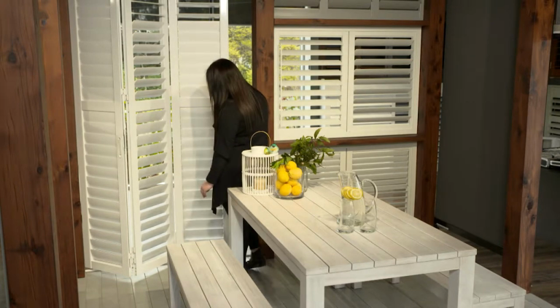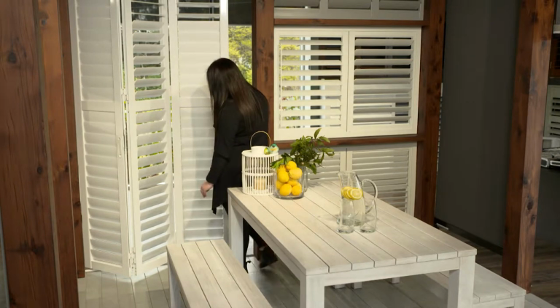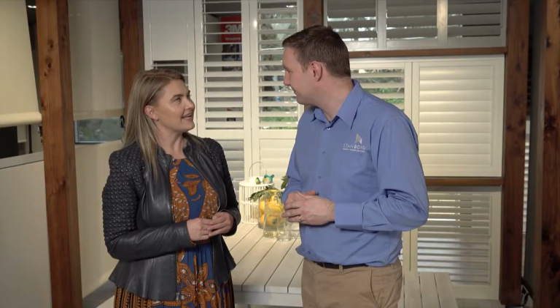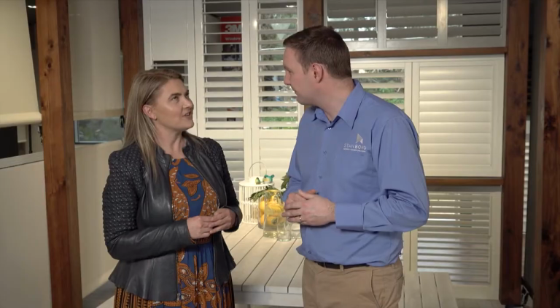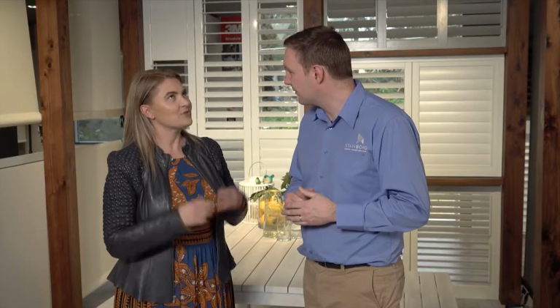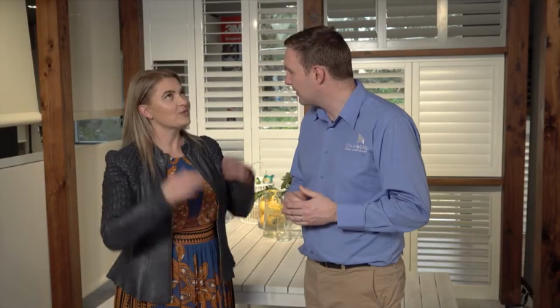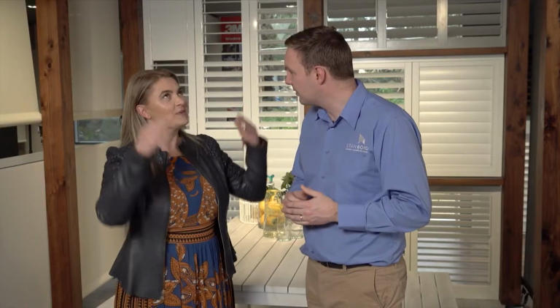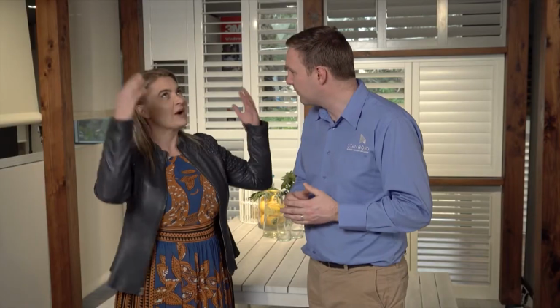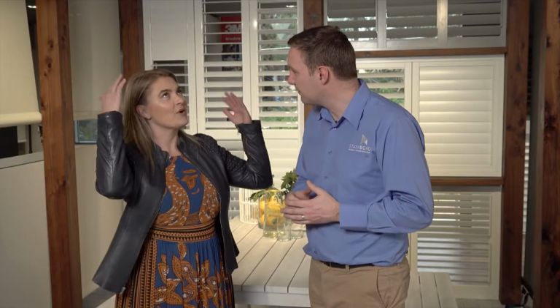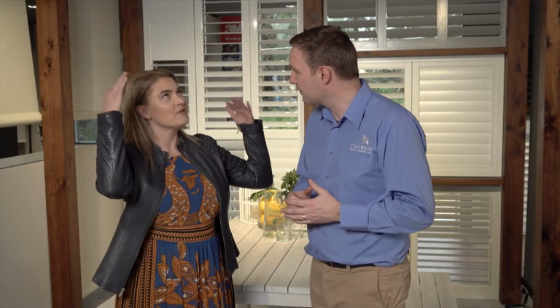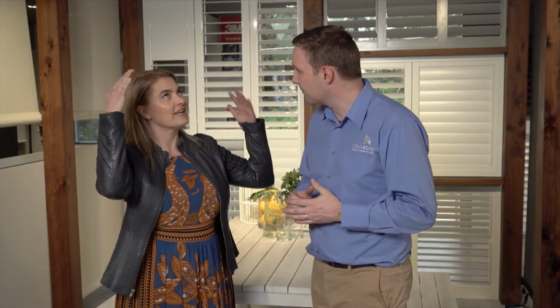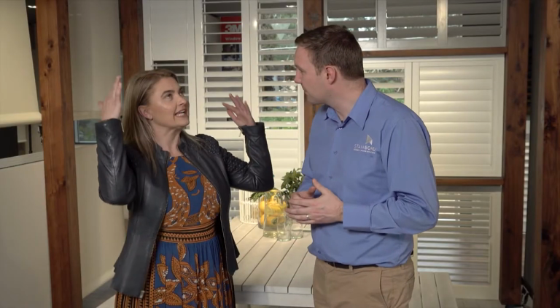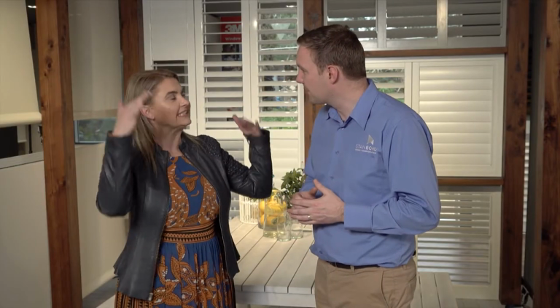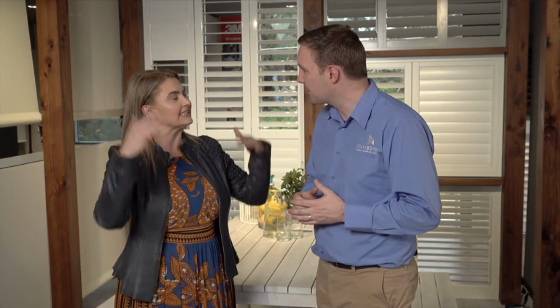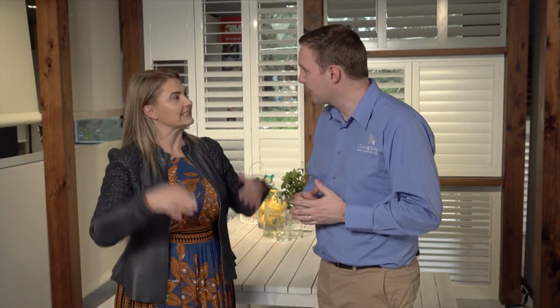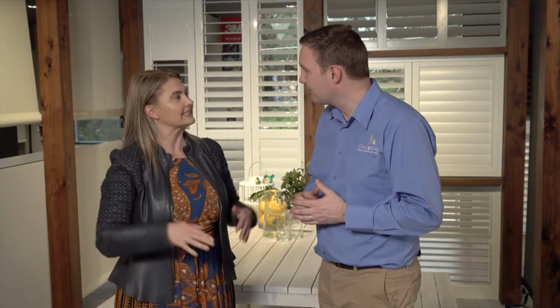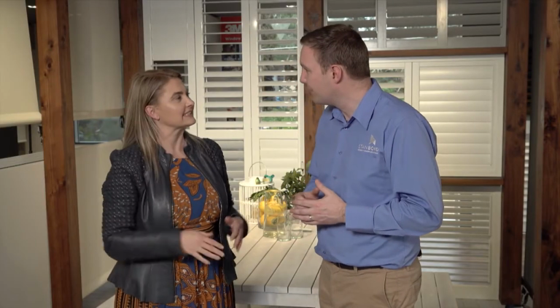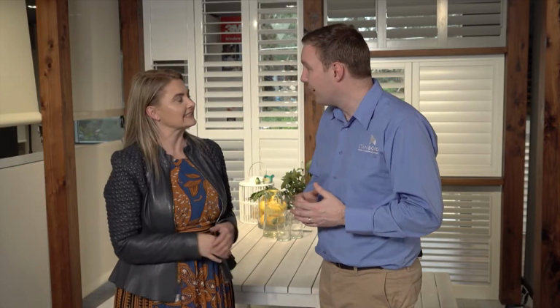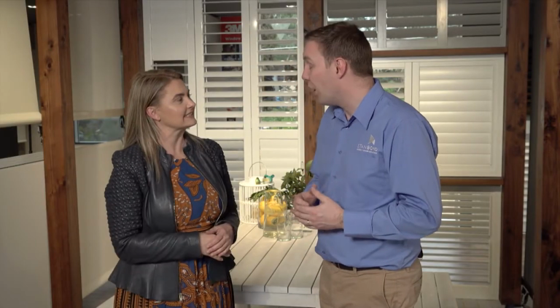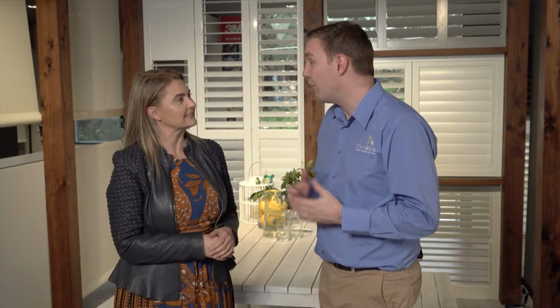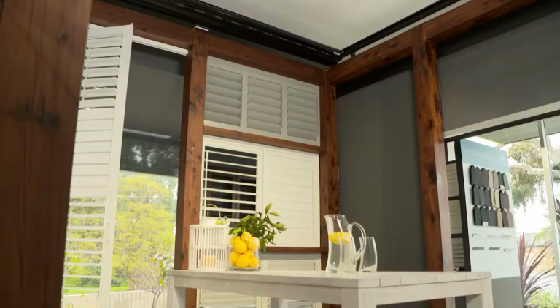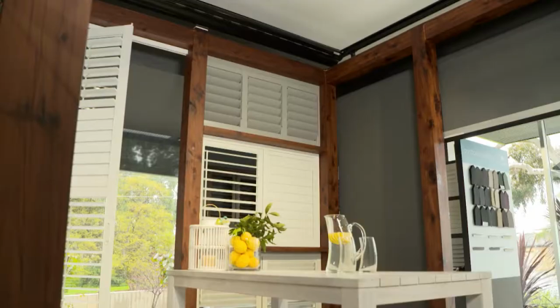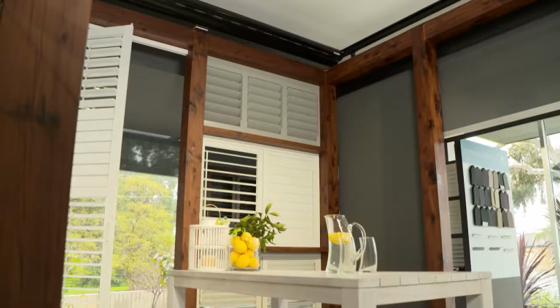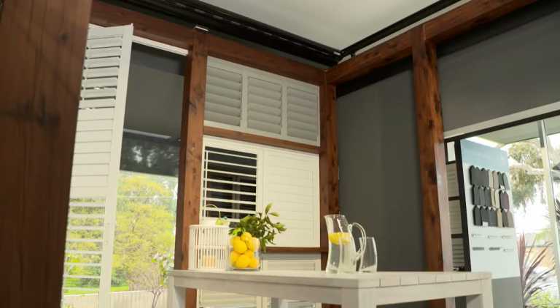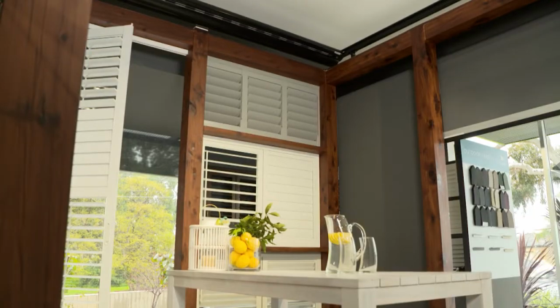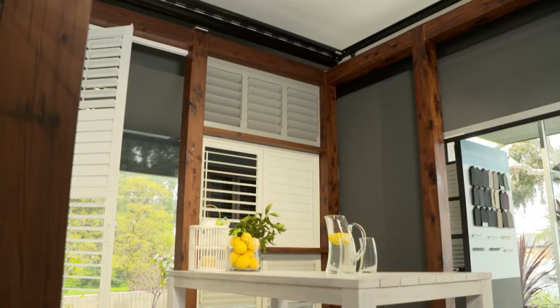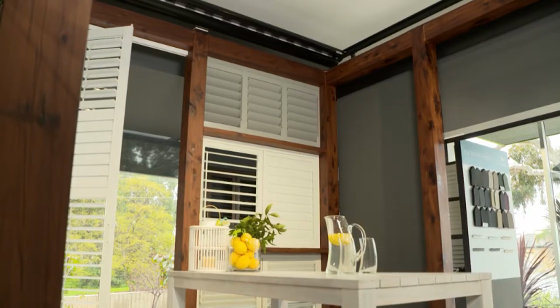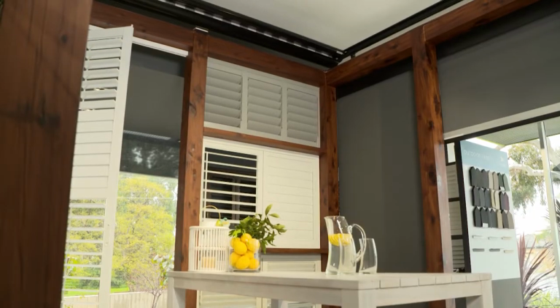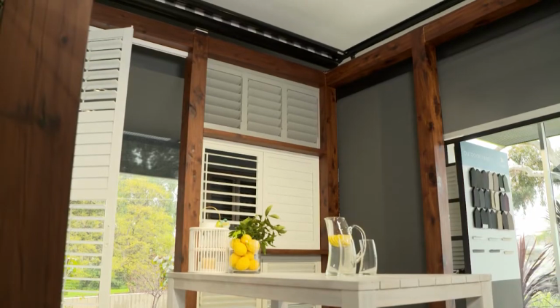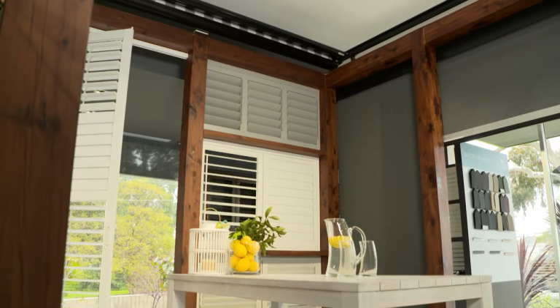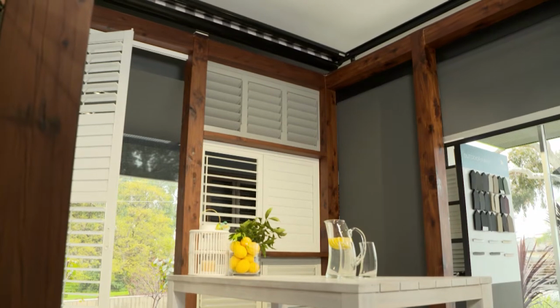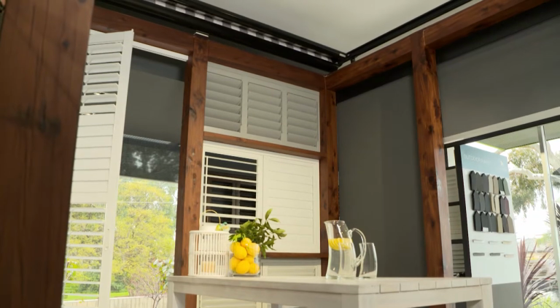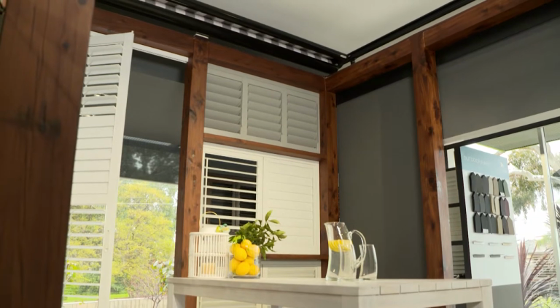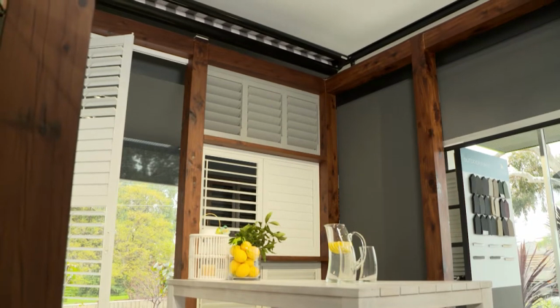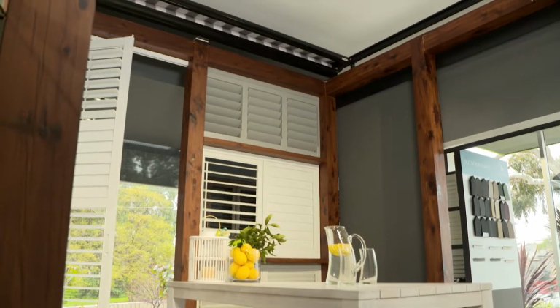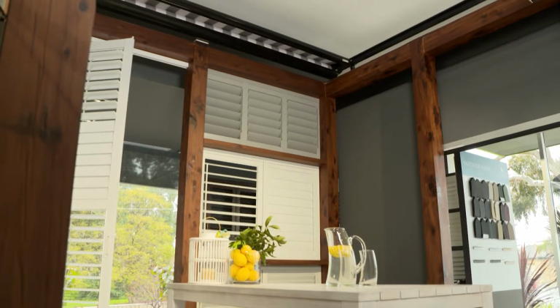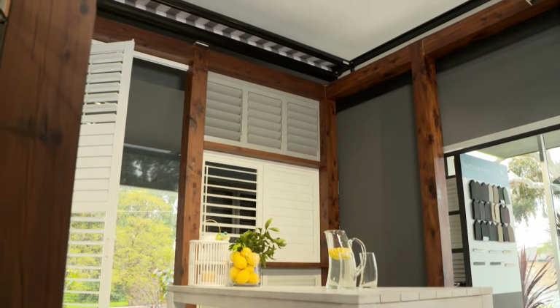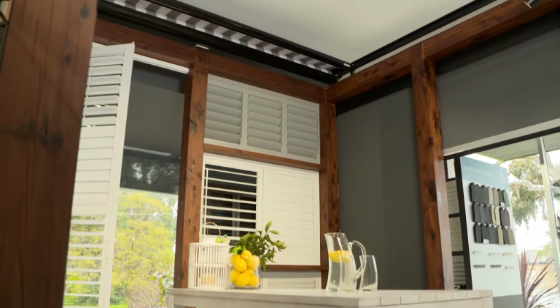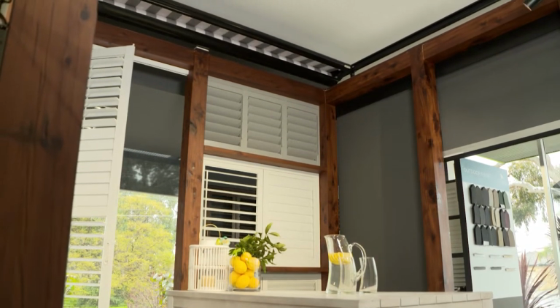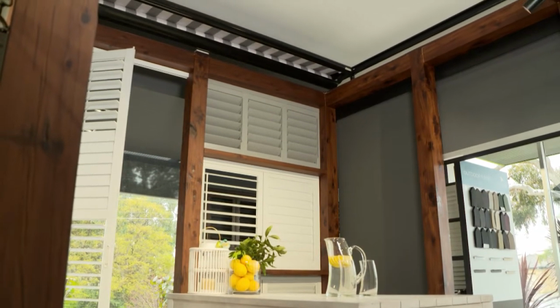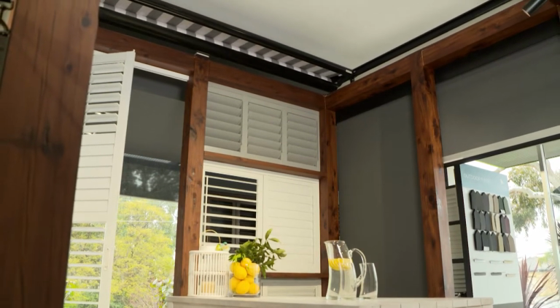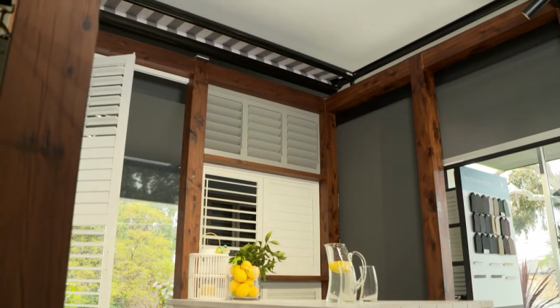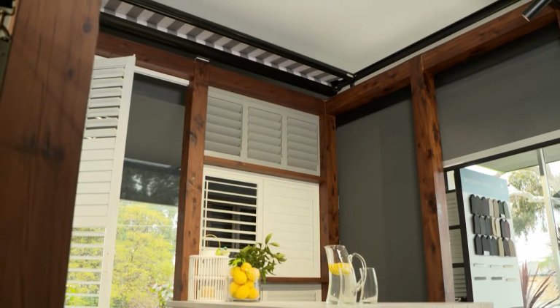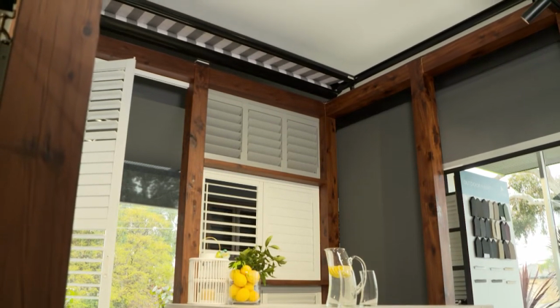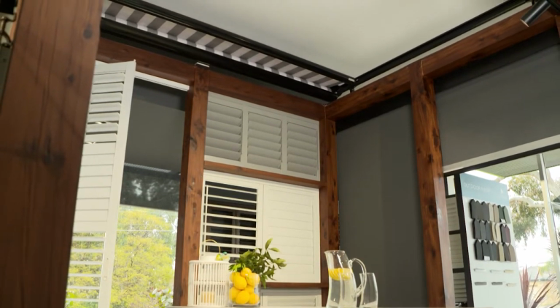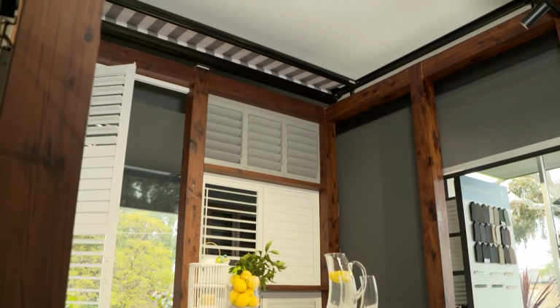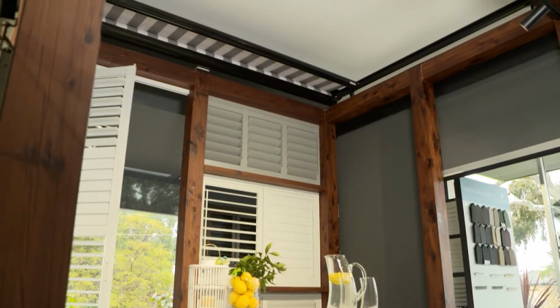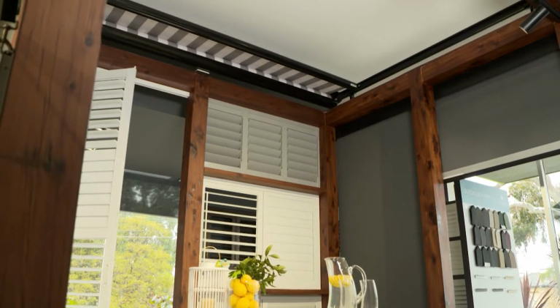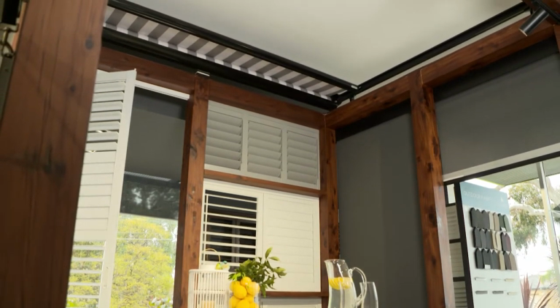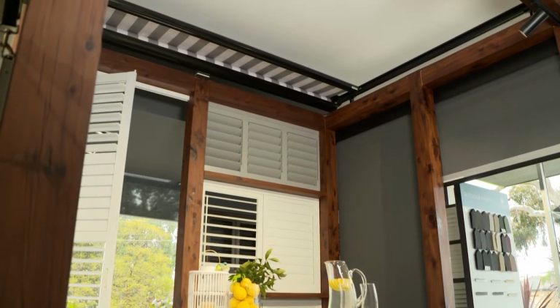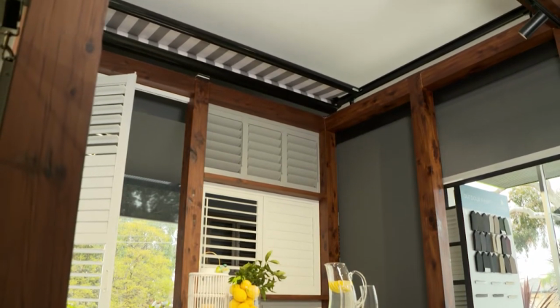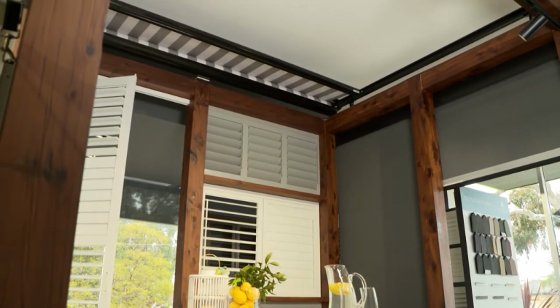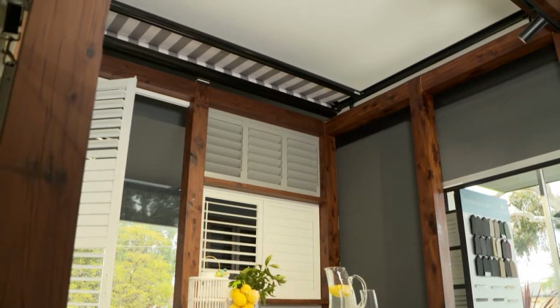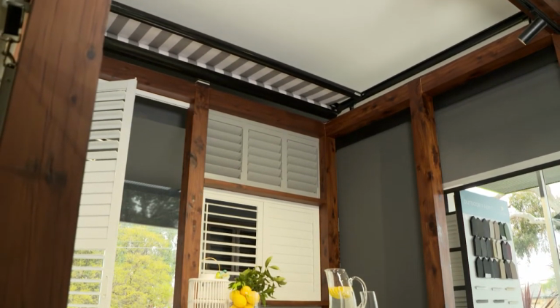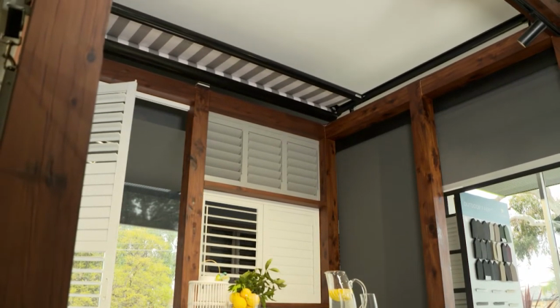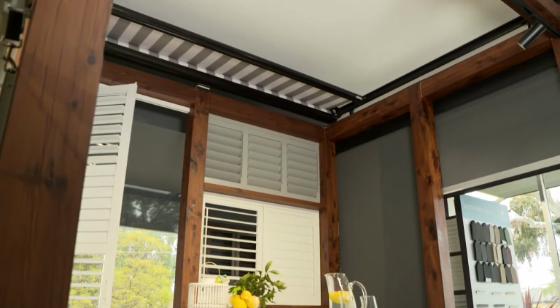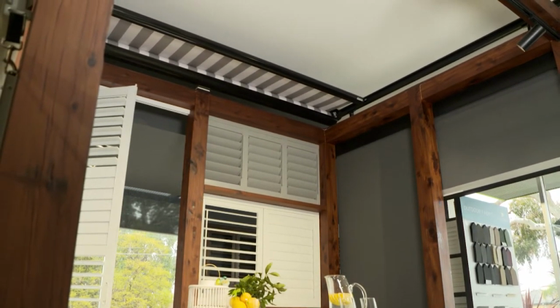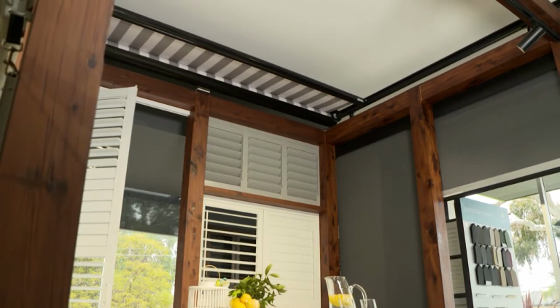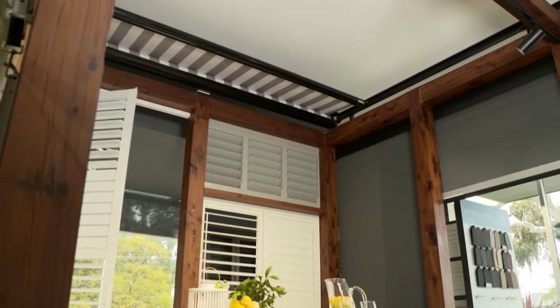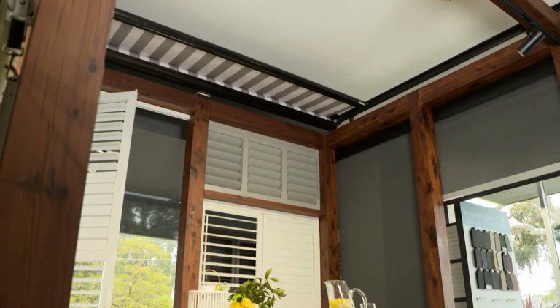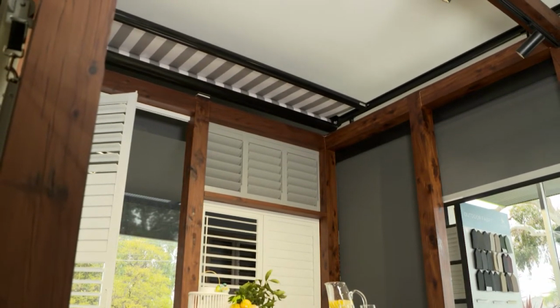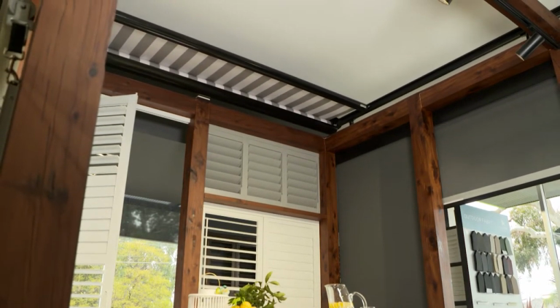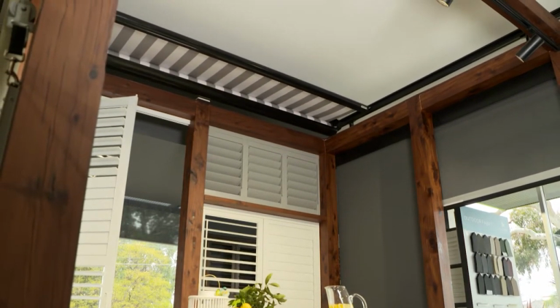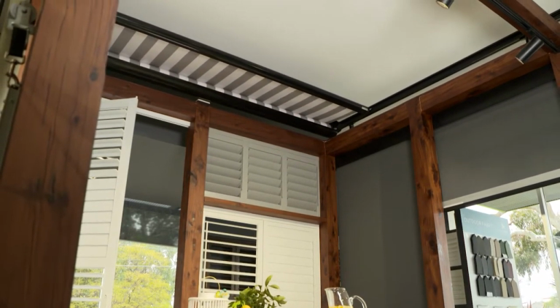And Andrew, what about overhead? Overhead, we have products like the Sundream that can protect us from the elements over our outdoor living space.